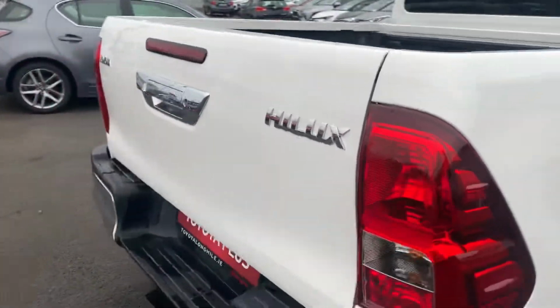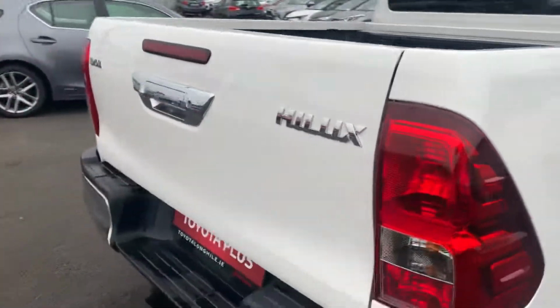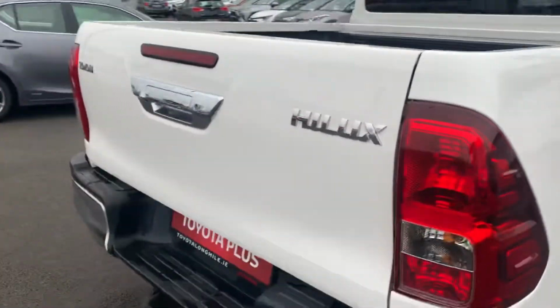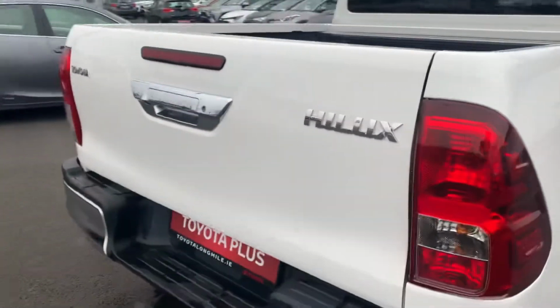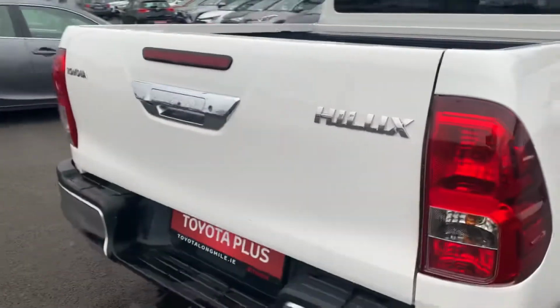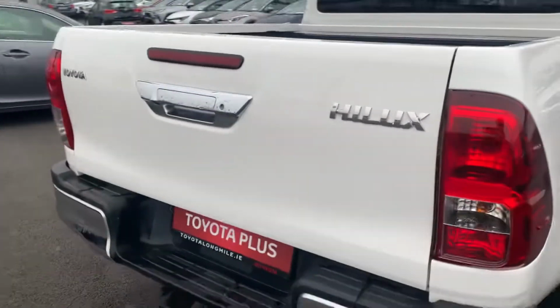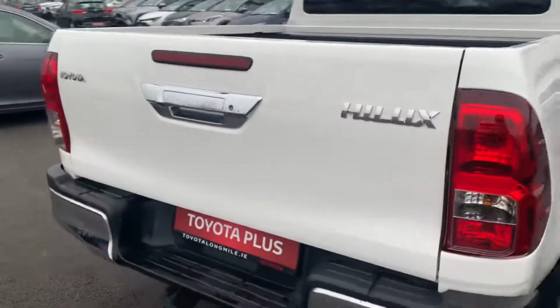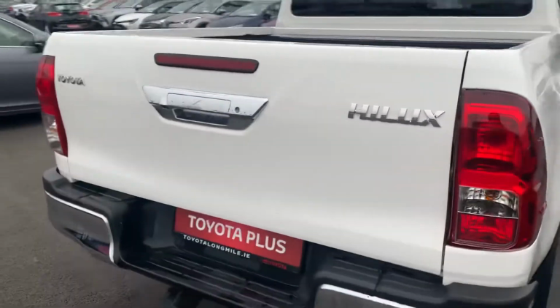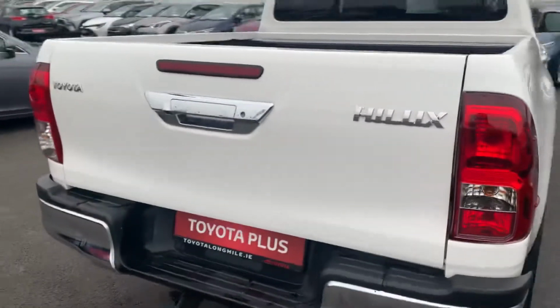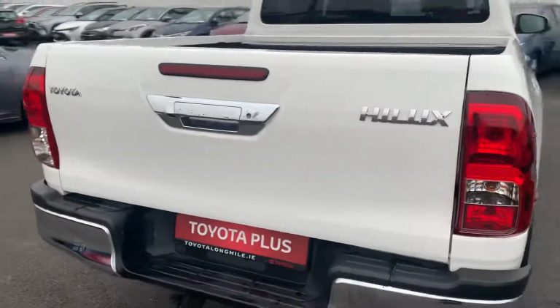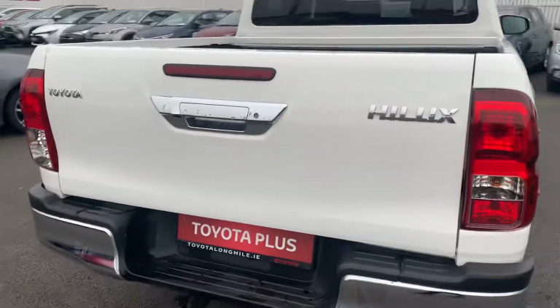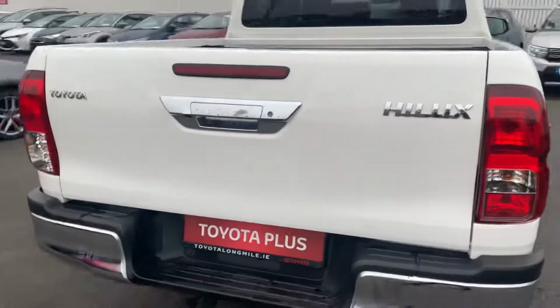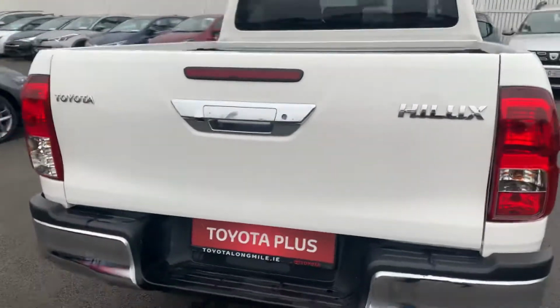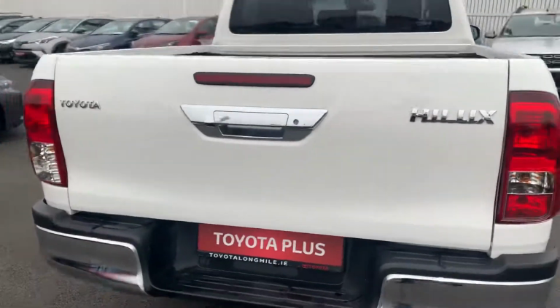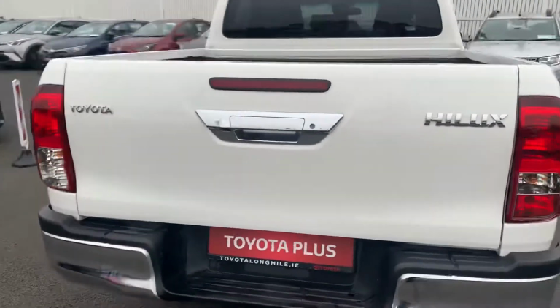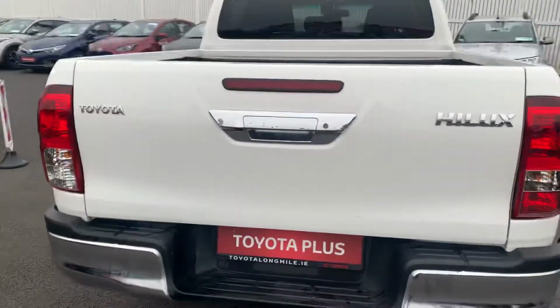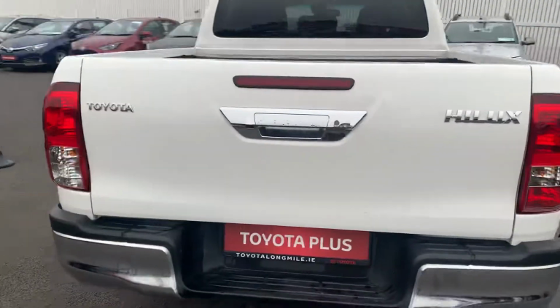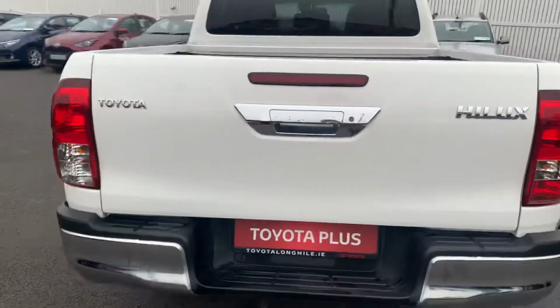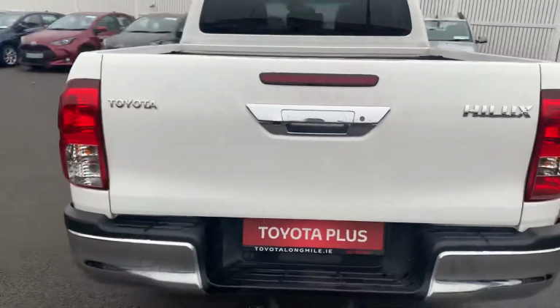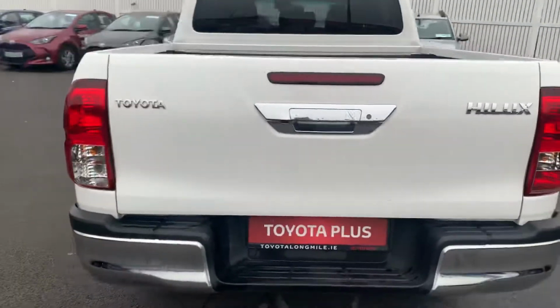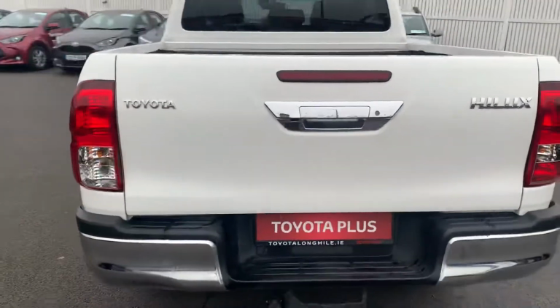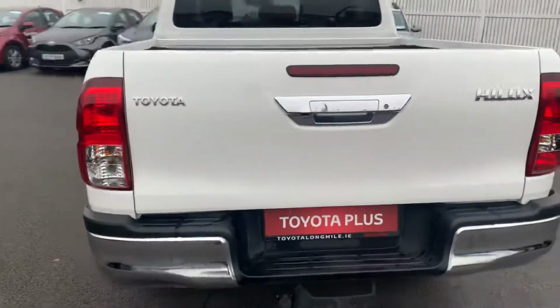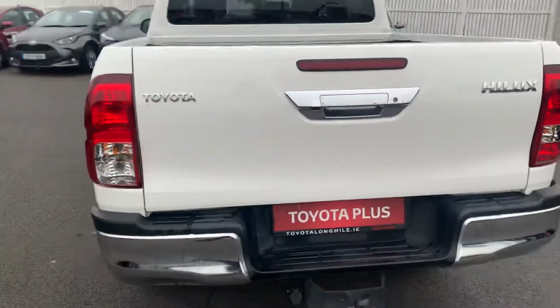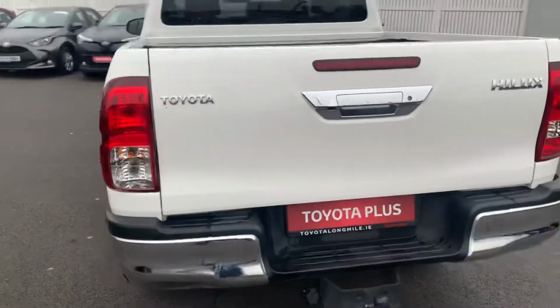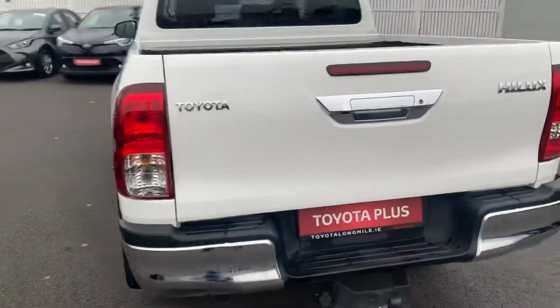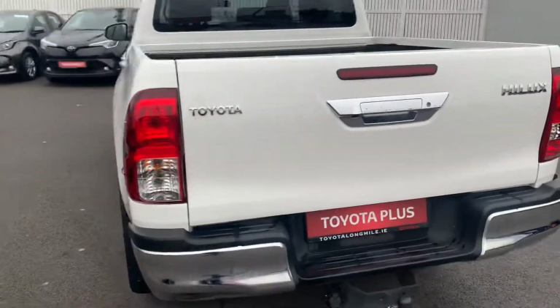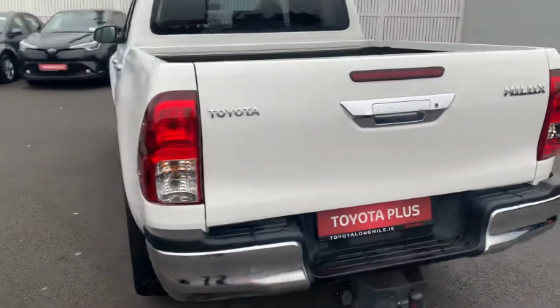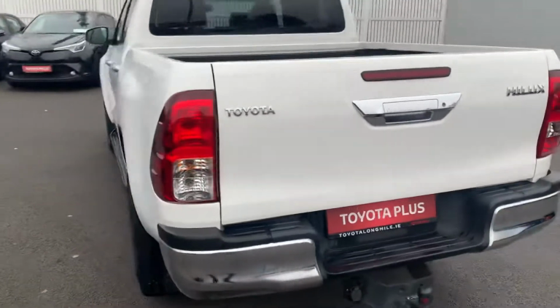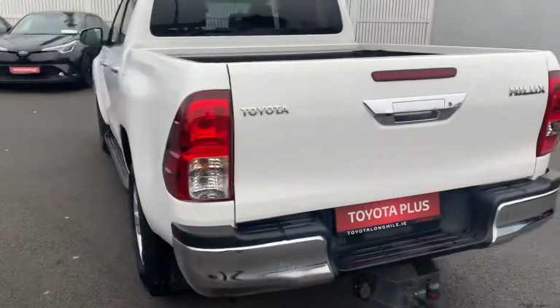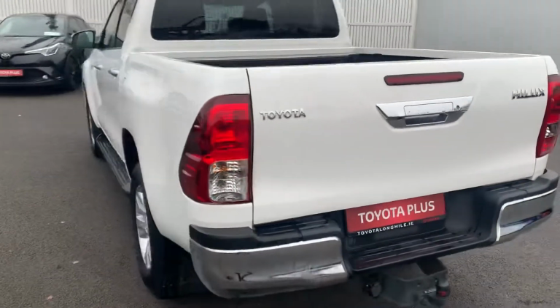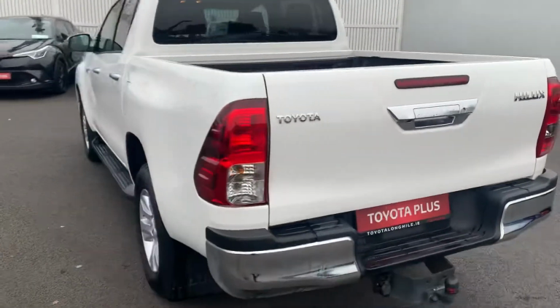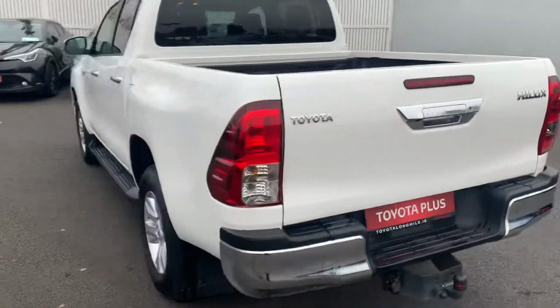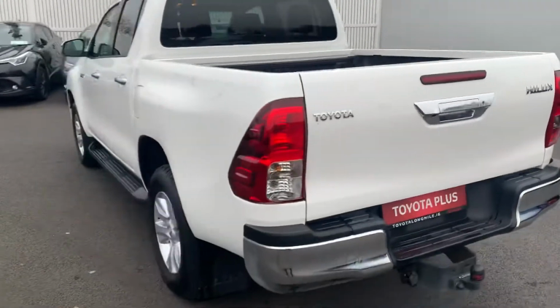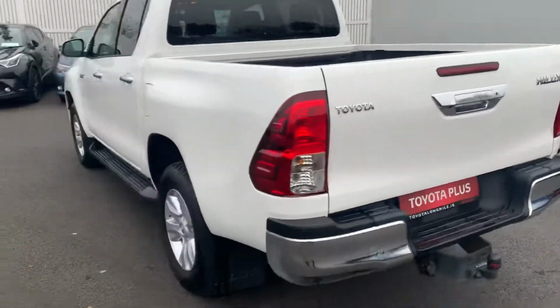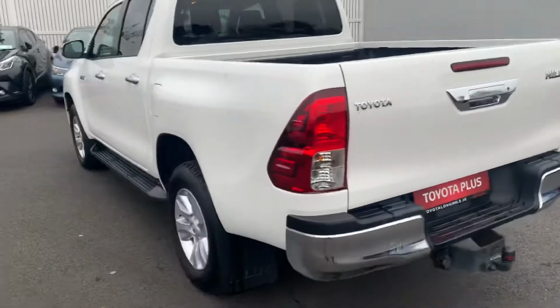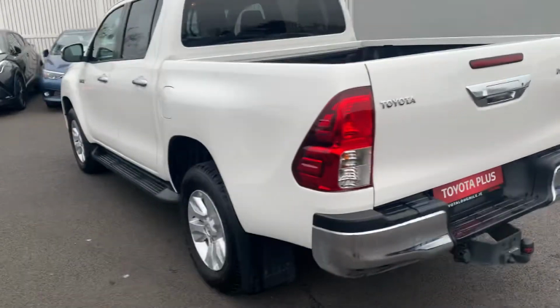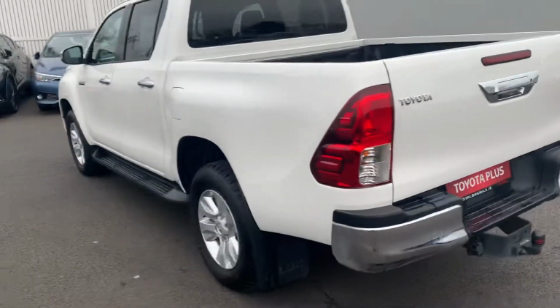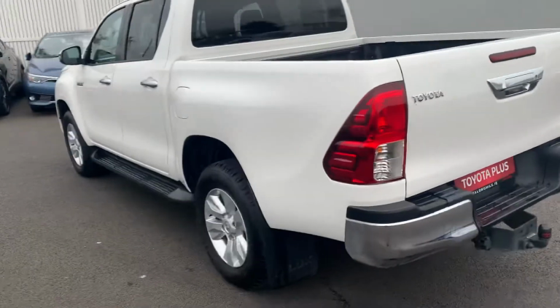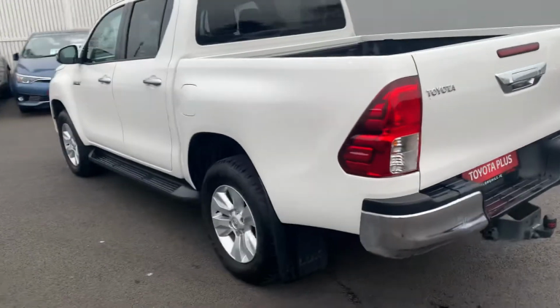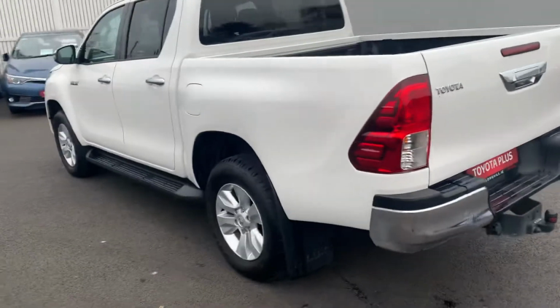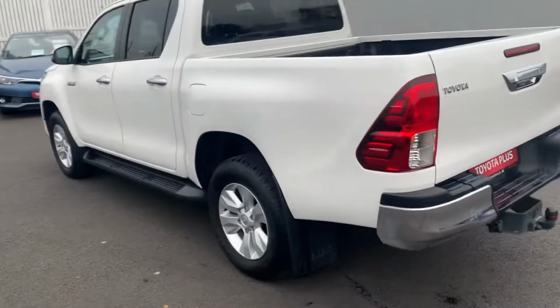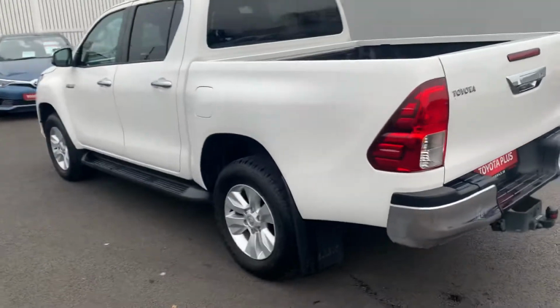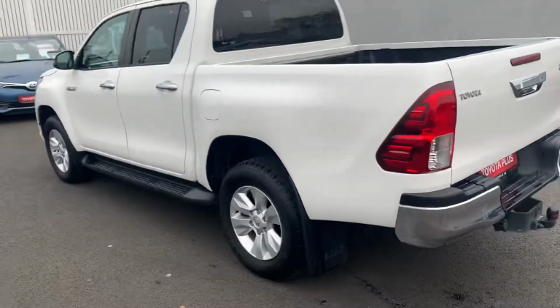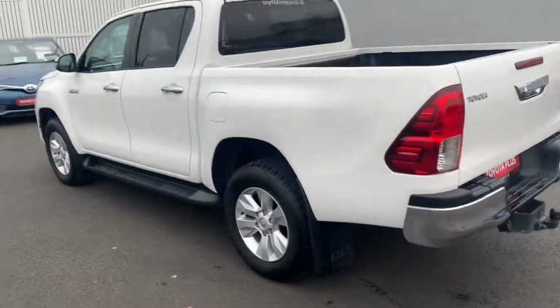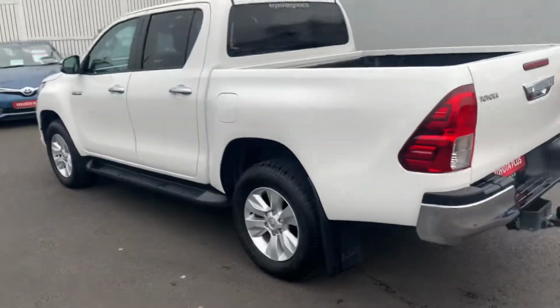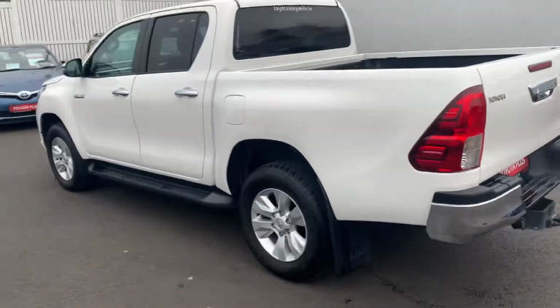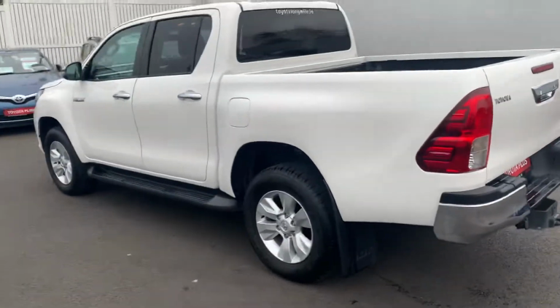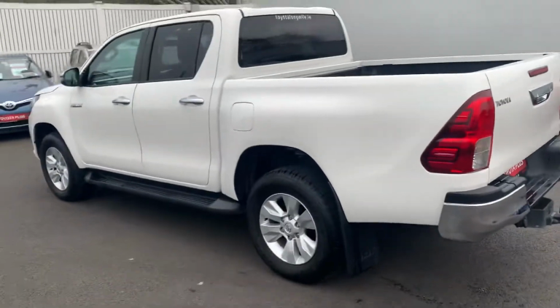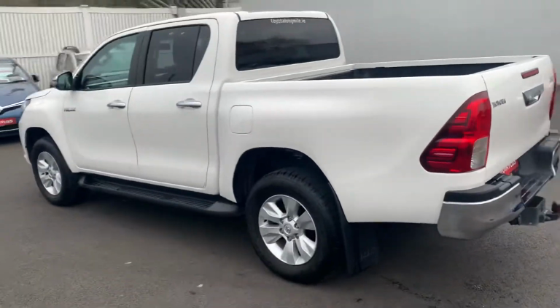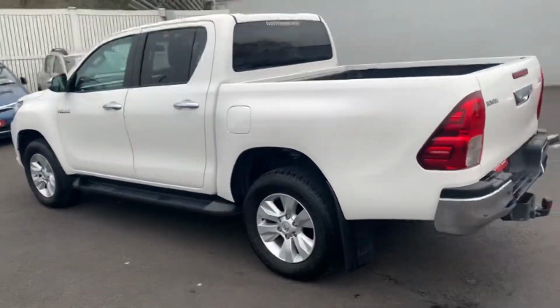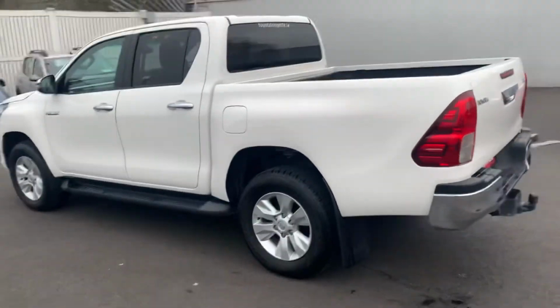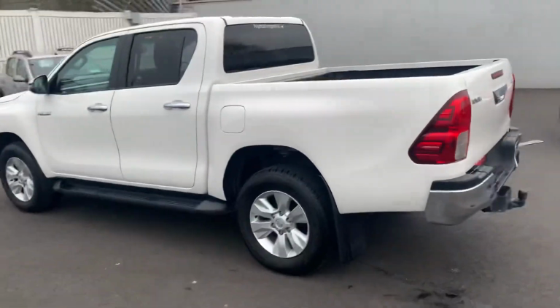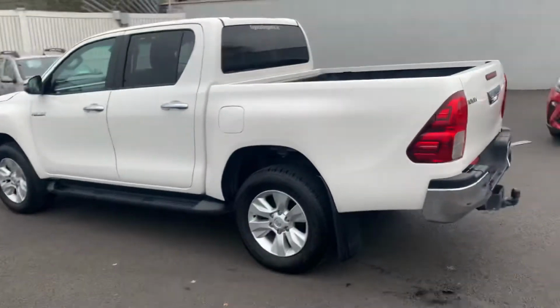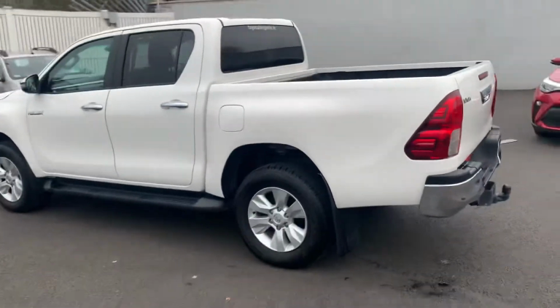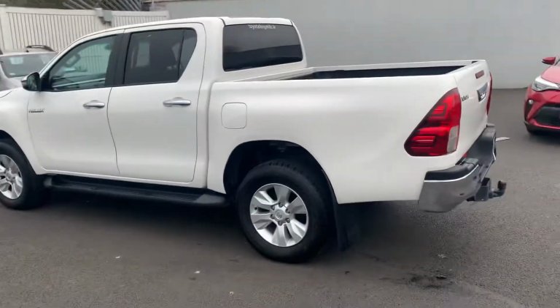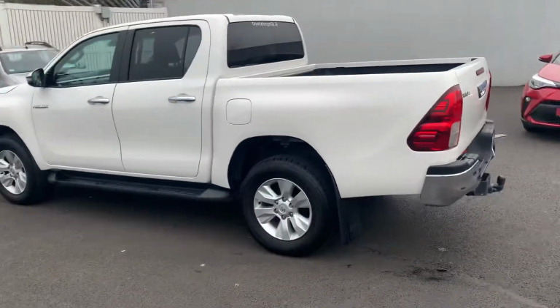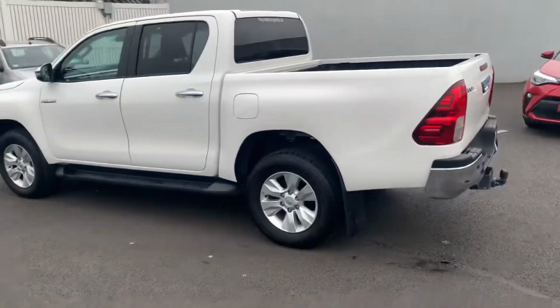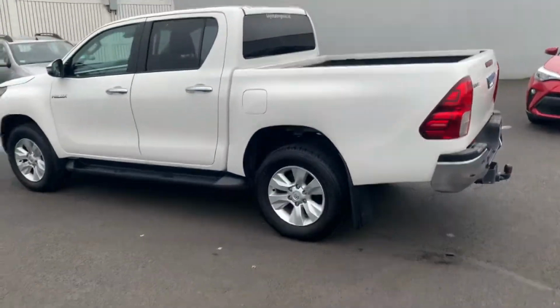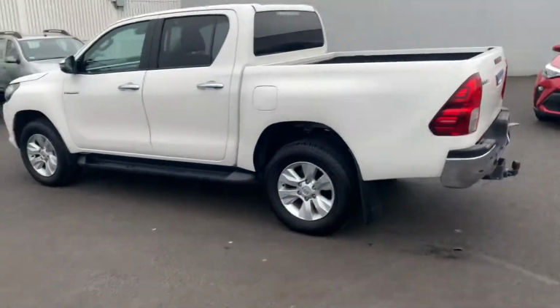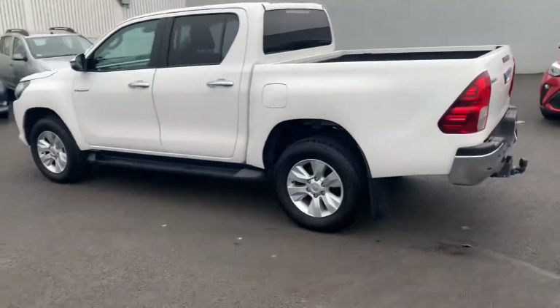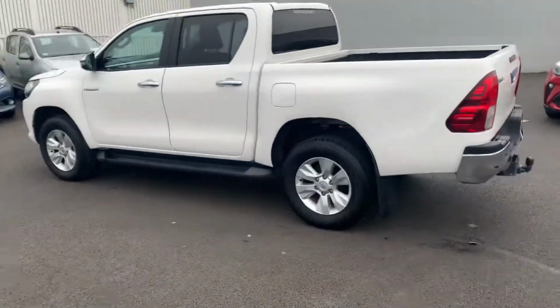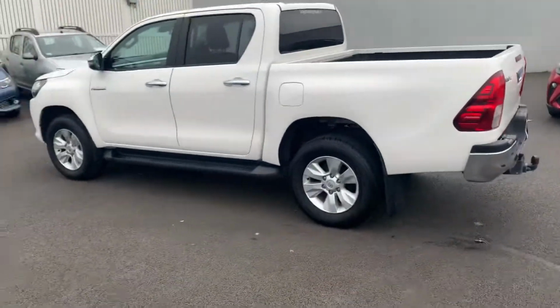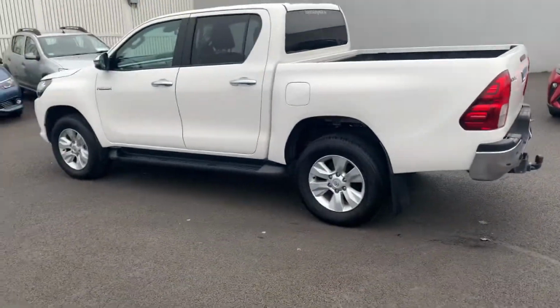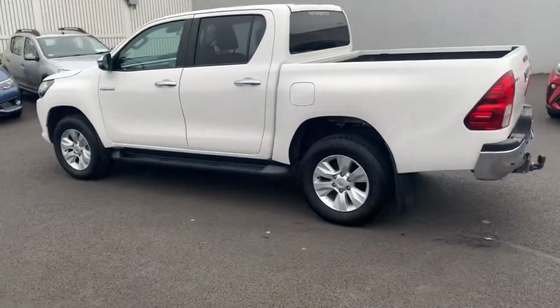This car will come with the balance of Toyota's 3-year warranty and 3-year roadside assist, and is available to view at Toyota Longmoil today.